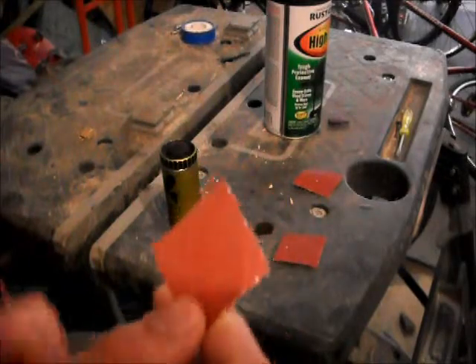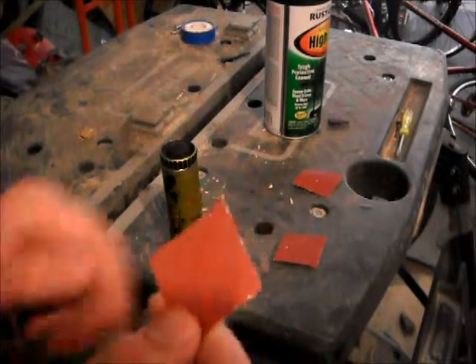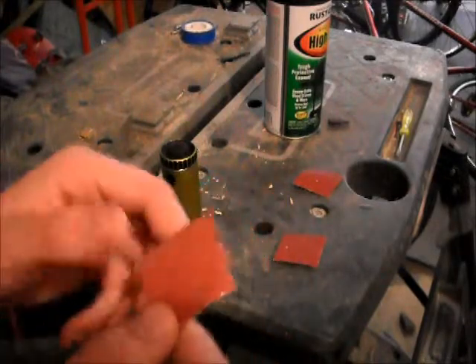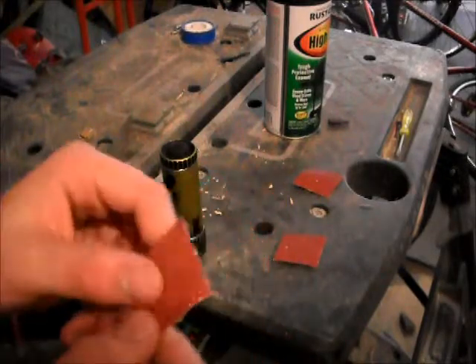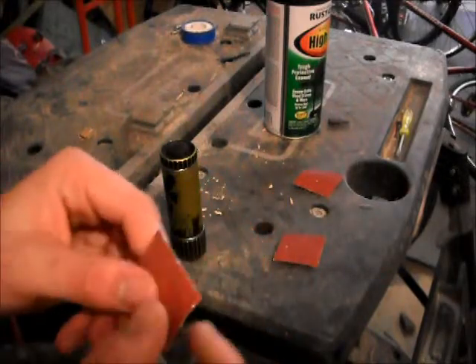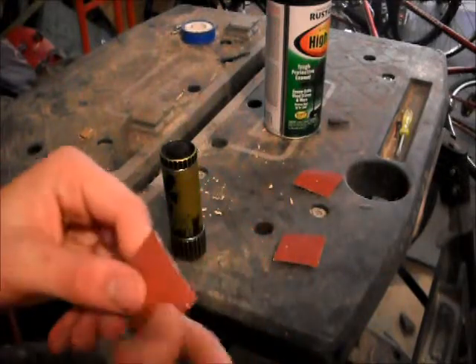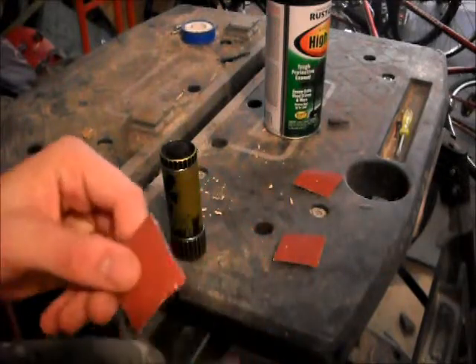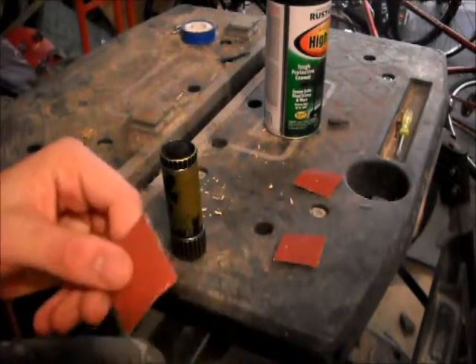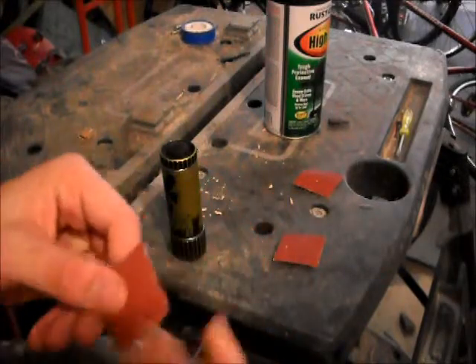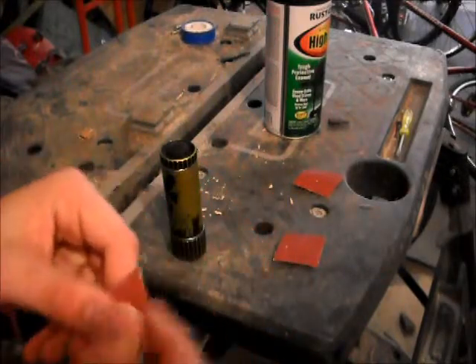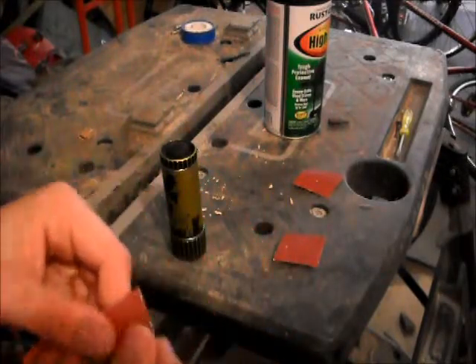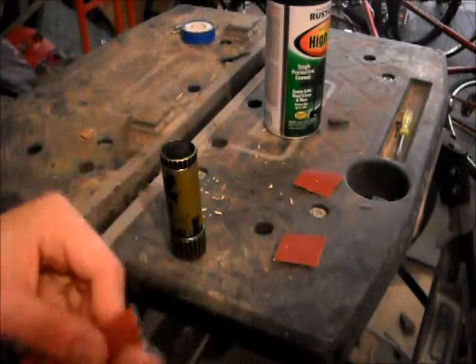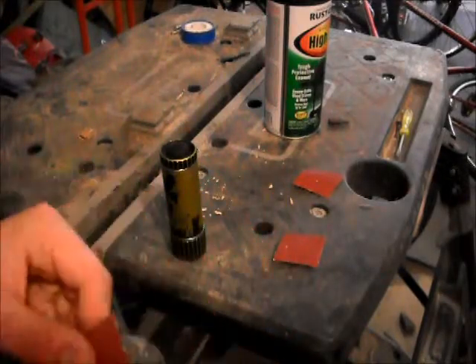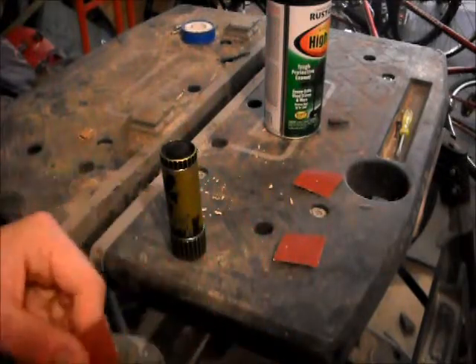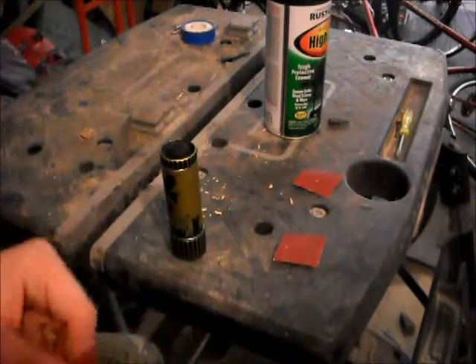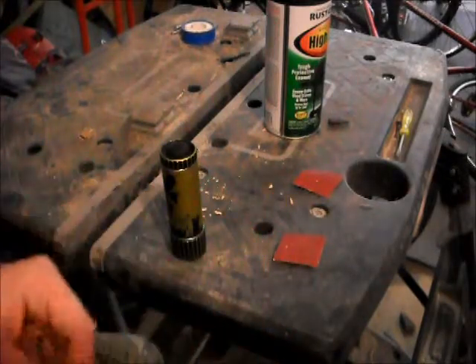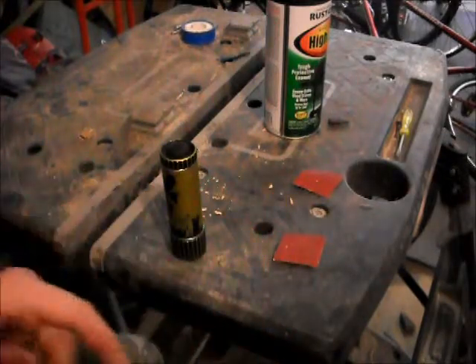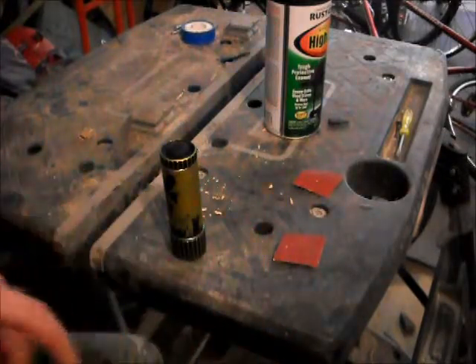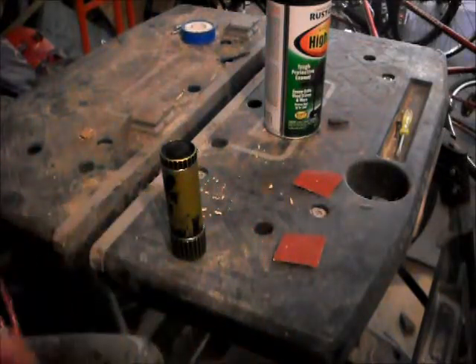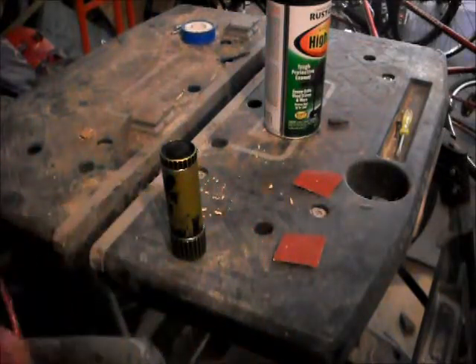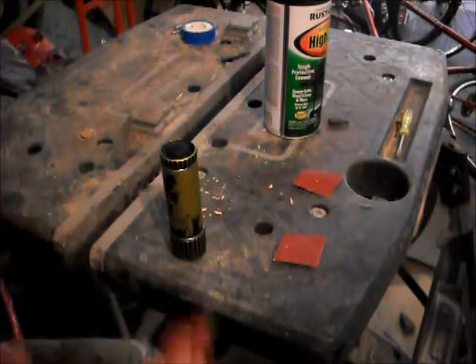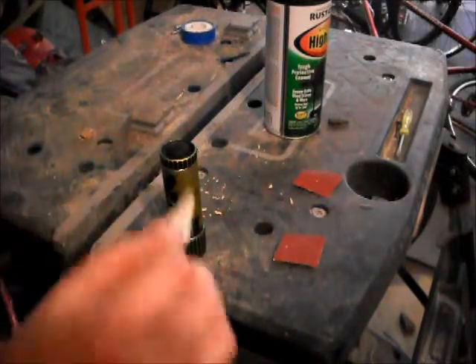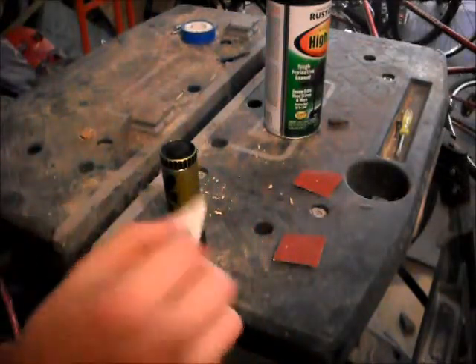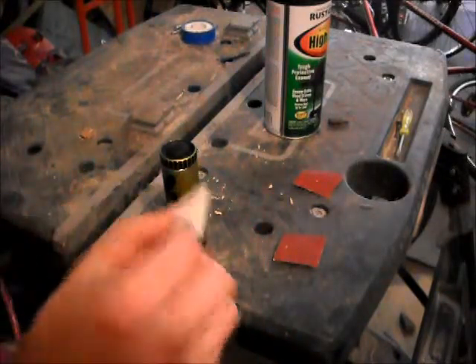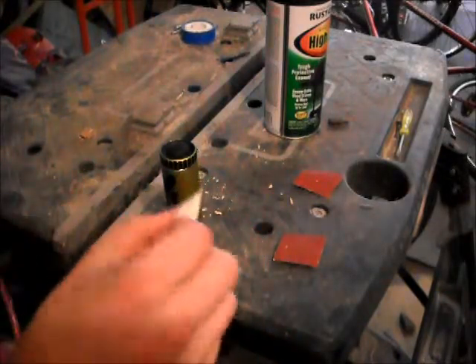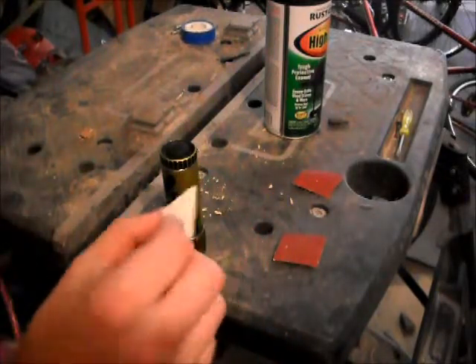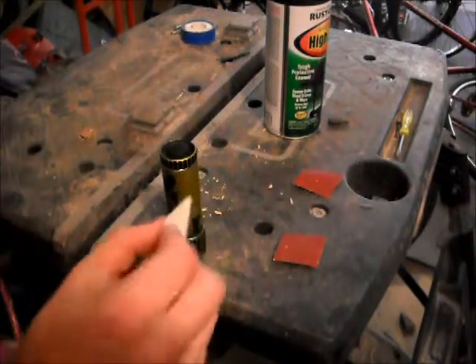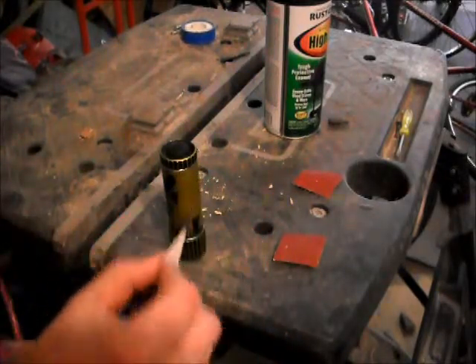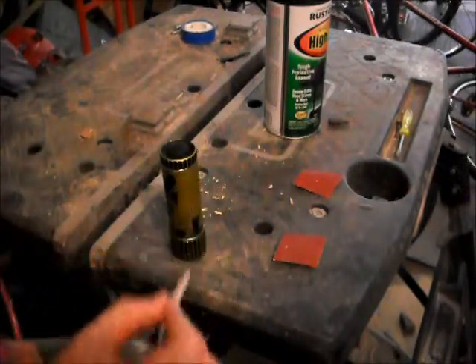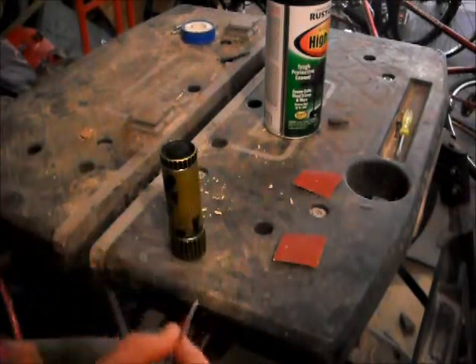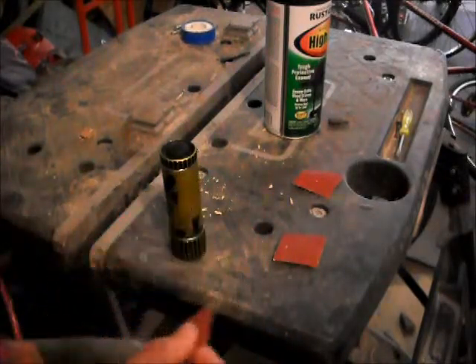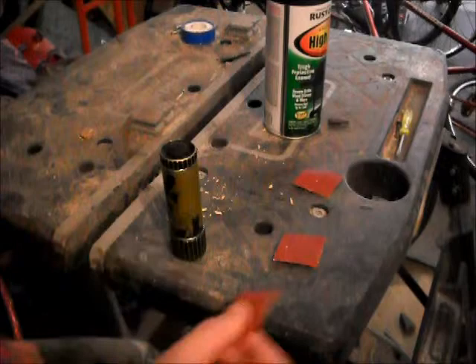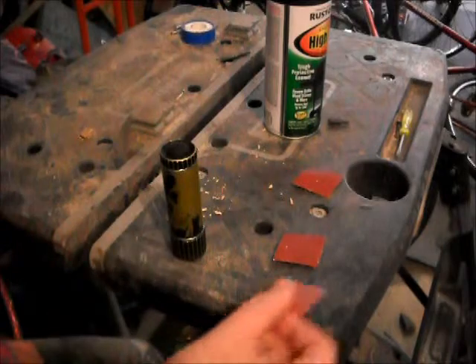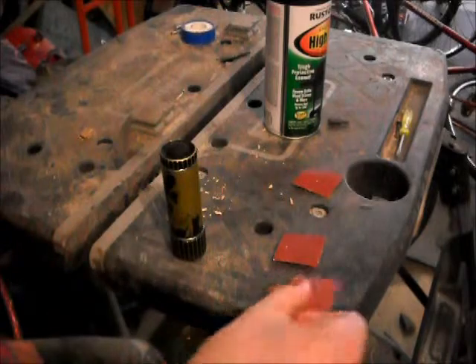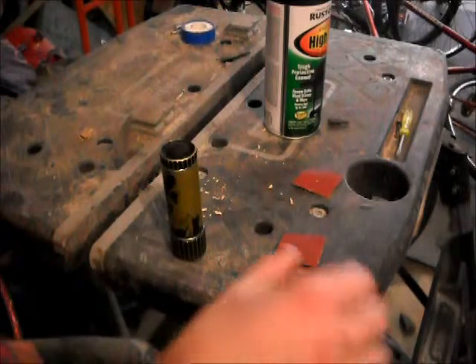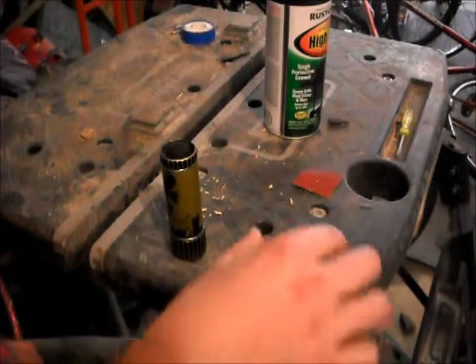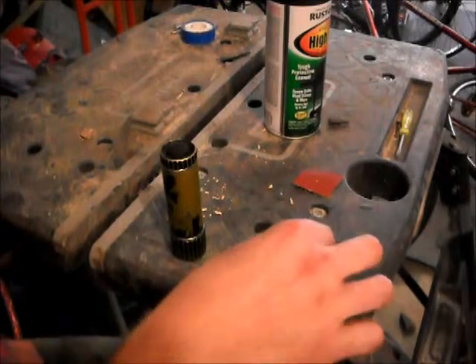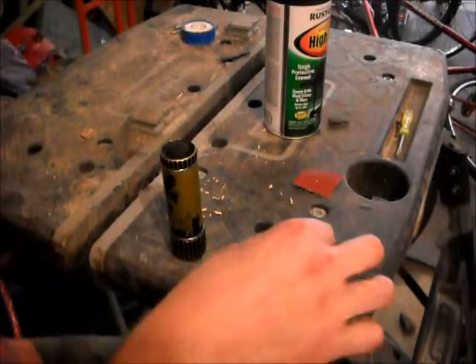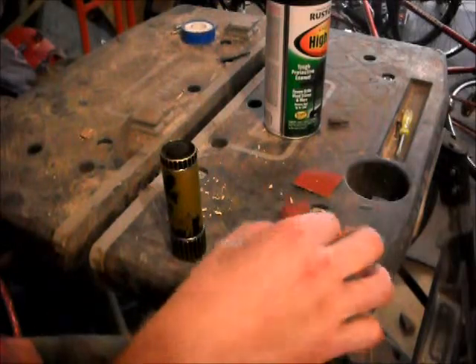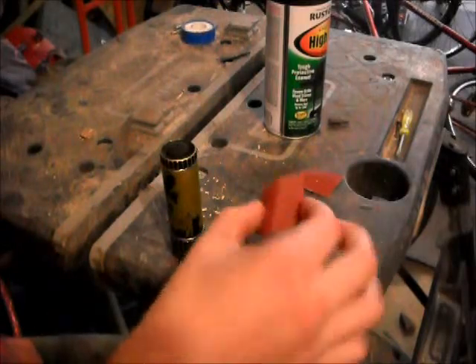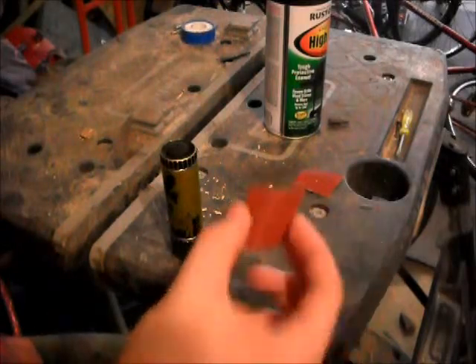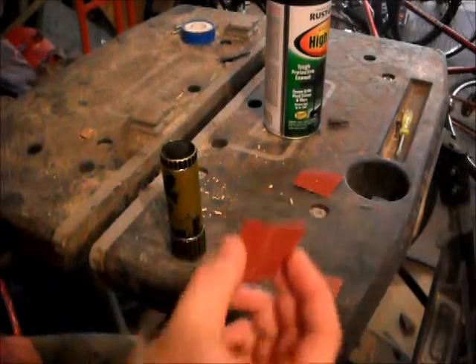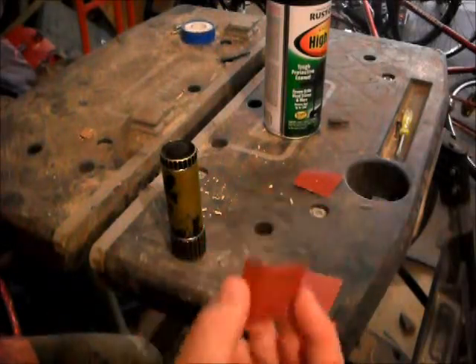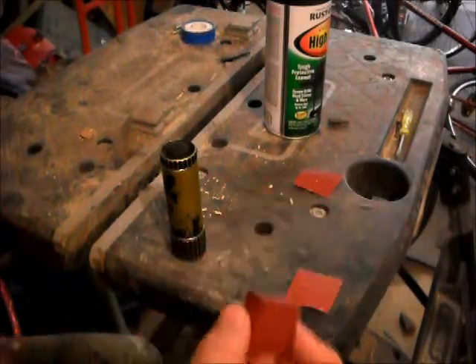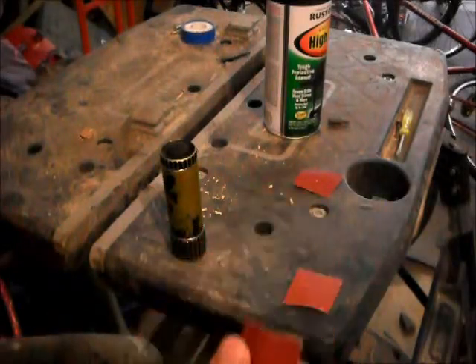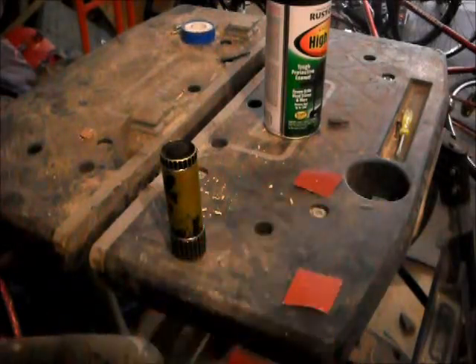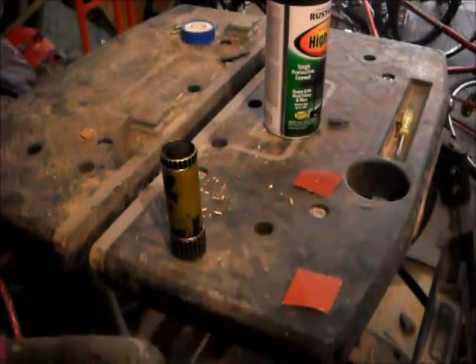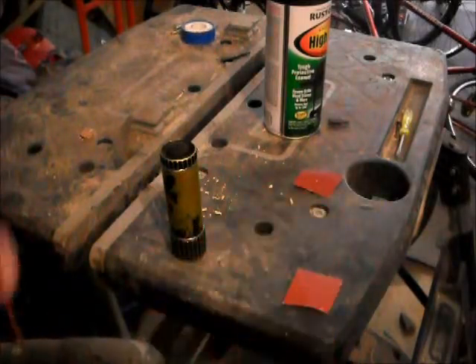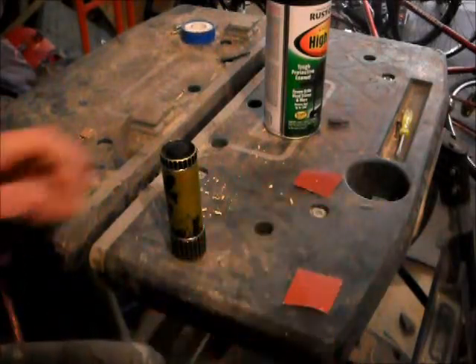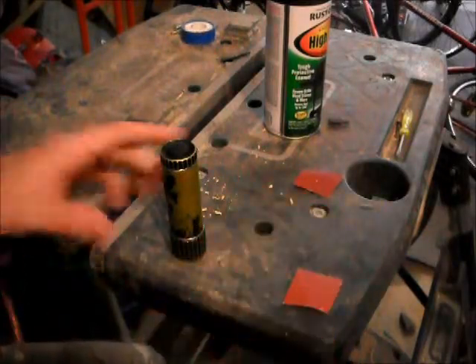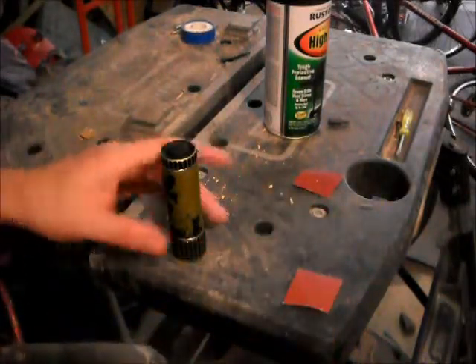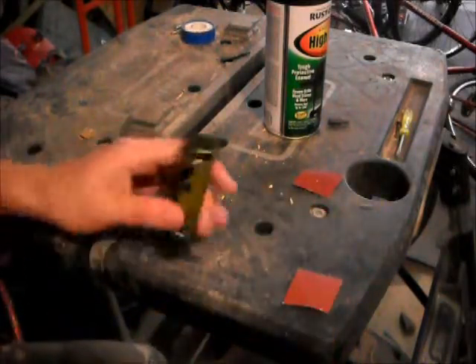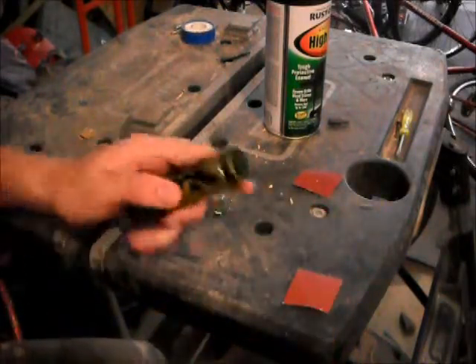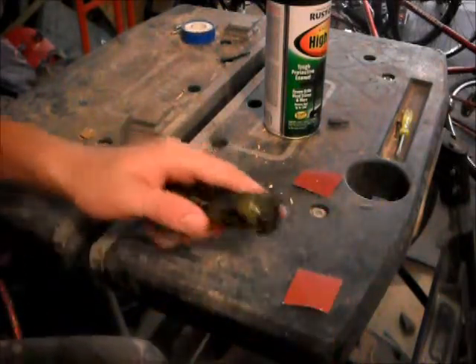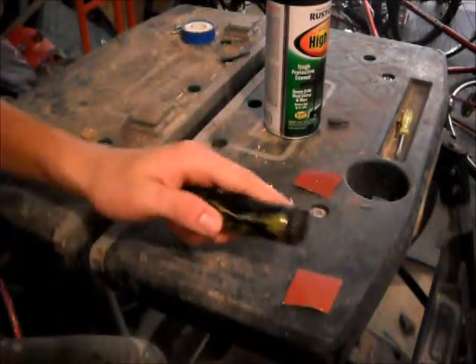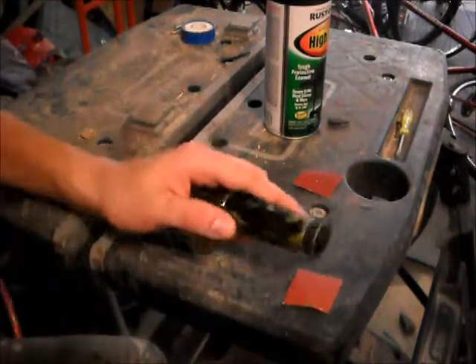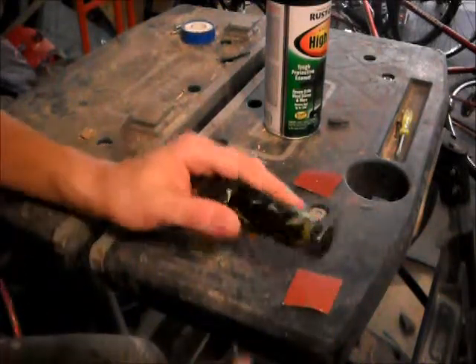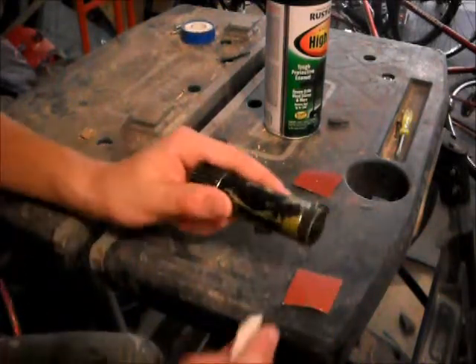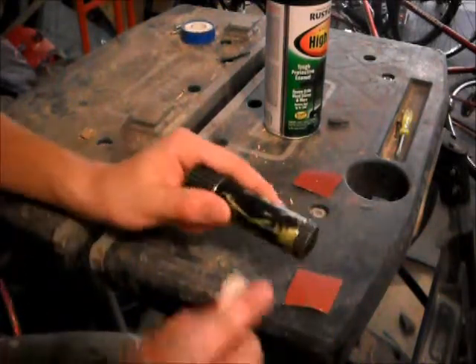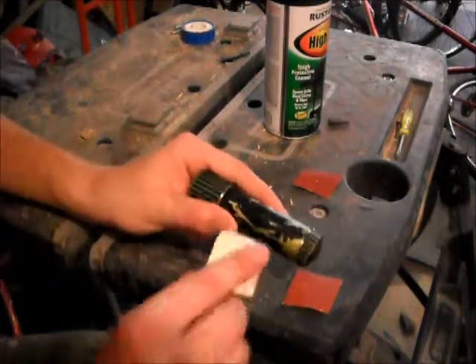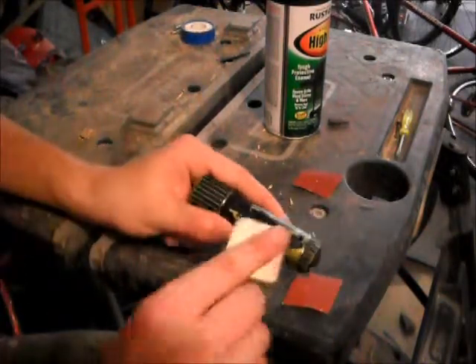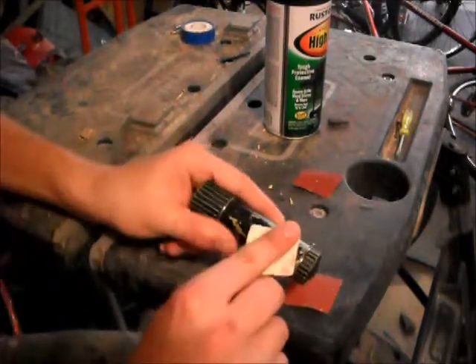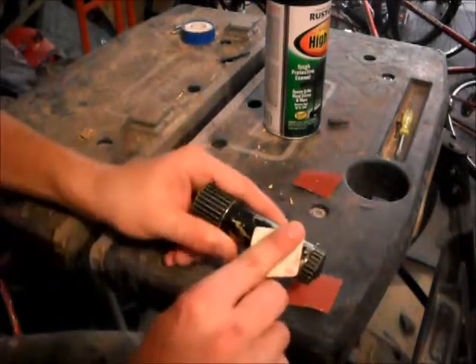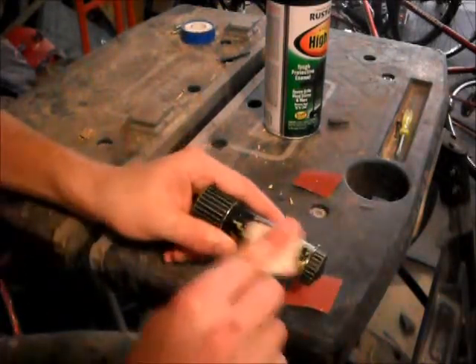And then I have a much finer one here, and I'm going to be using this for actually touching up the surfaces. The coarser one is going to be used for taking off the paint. I'm going to get started.